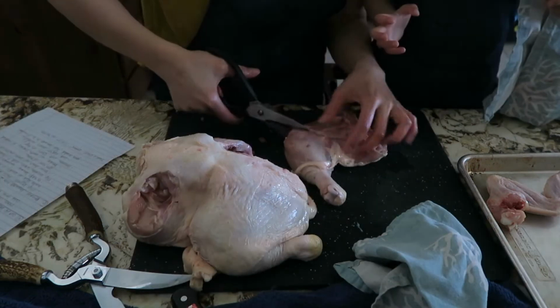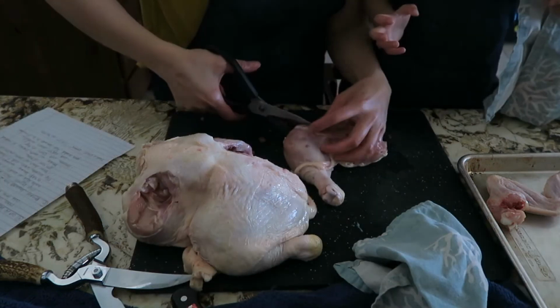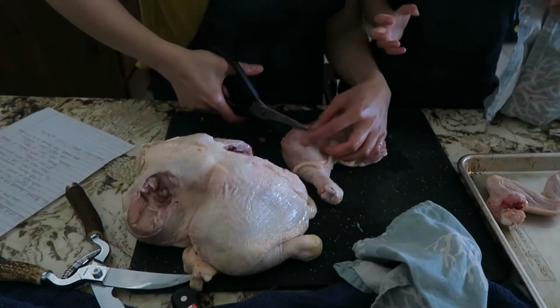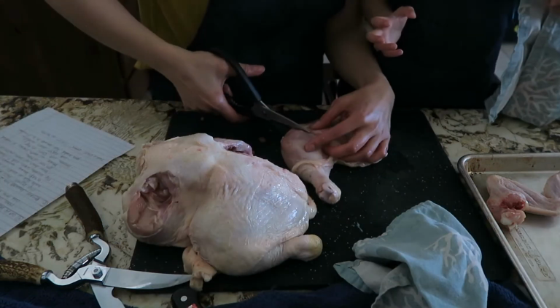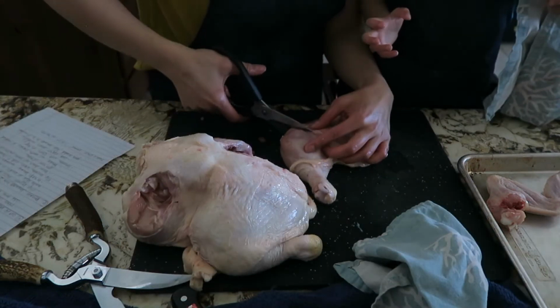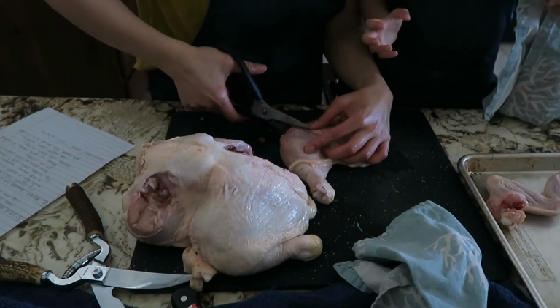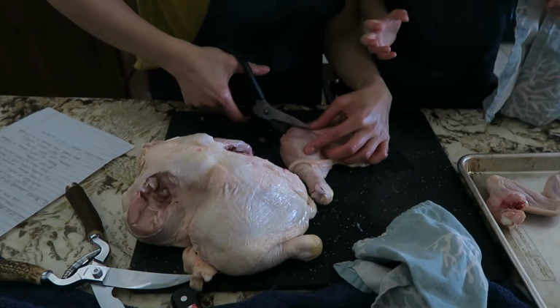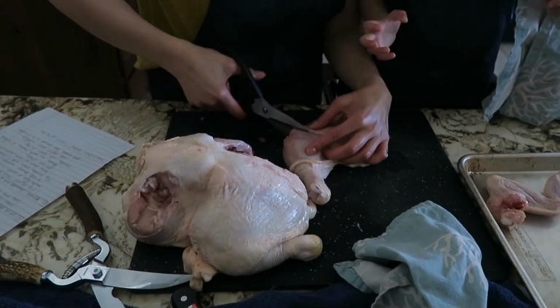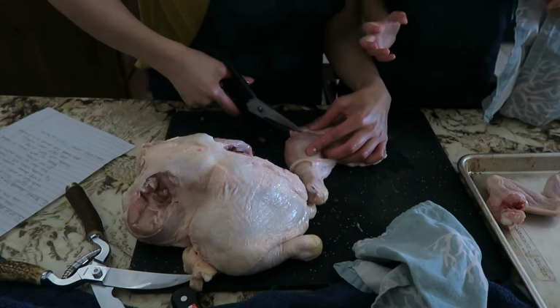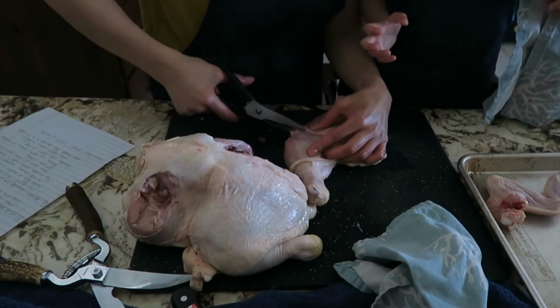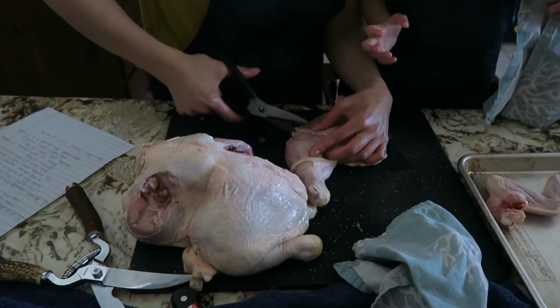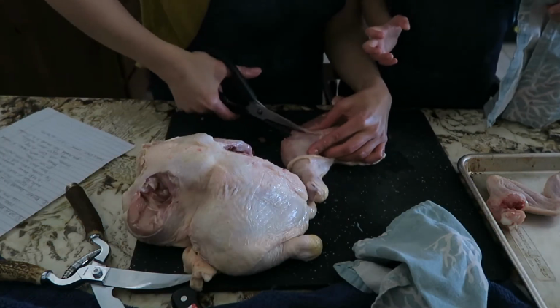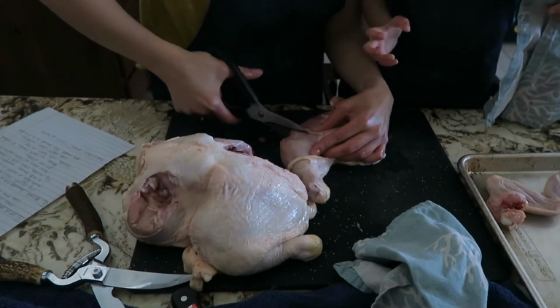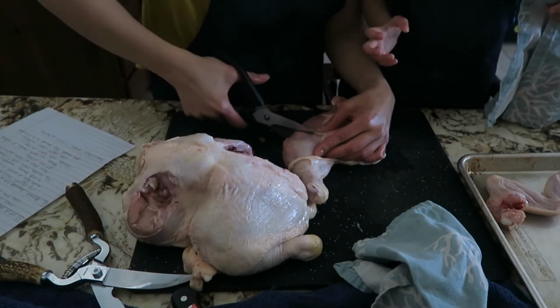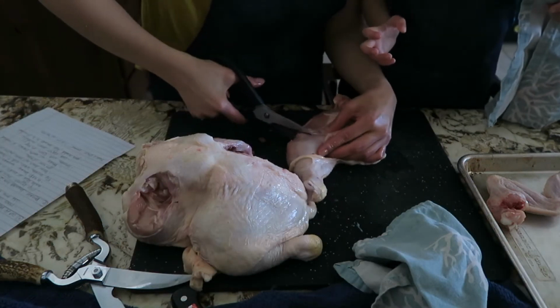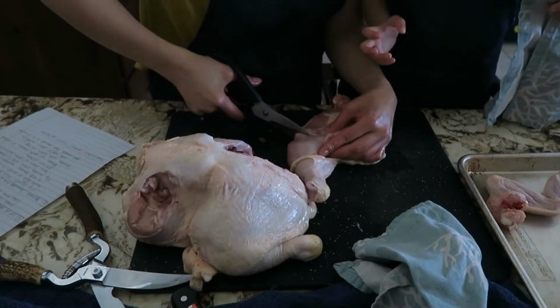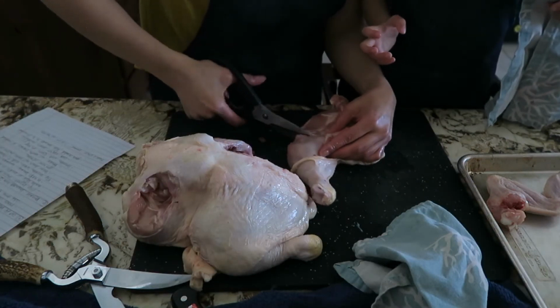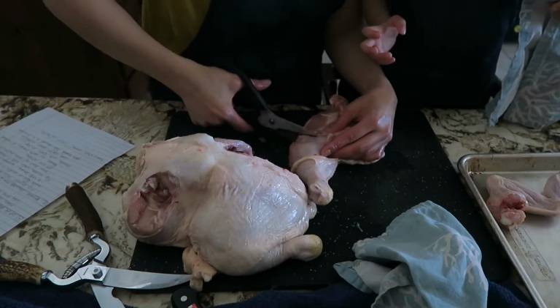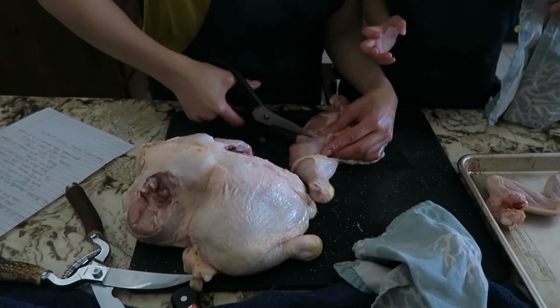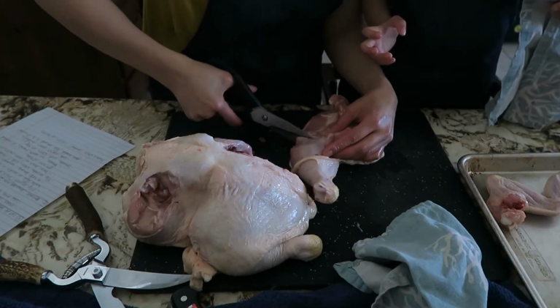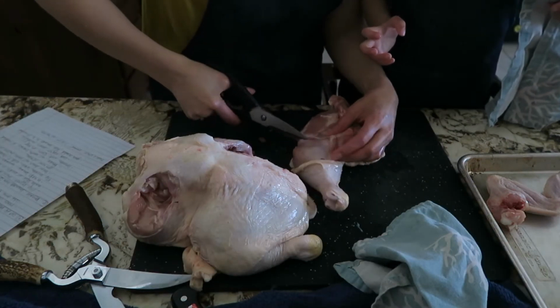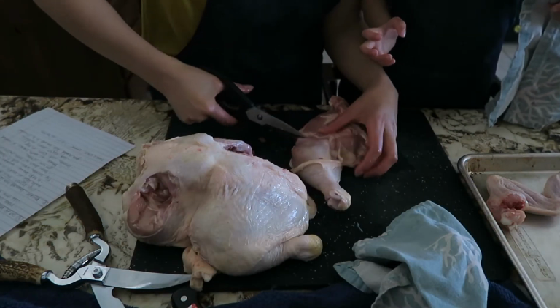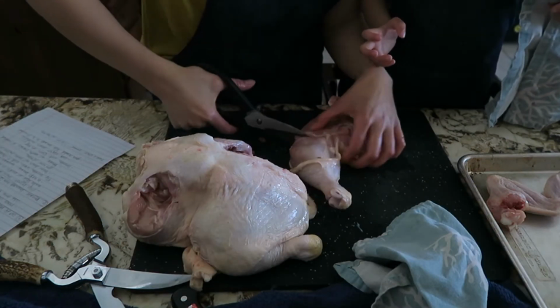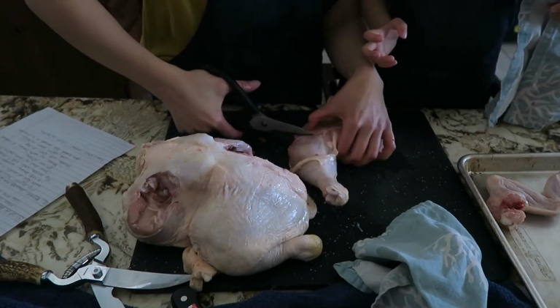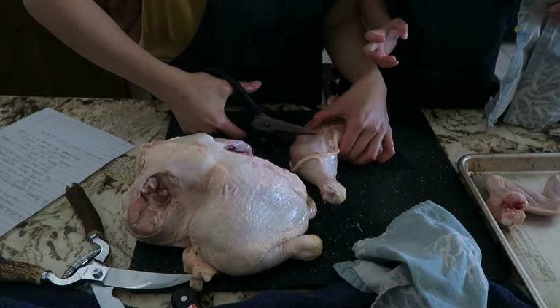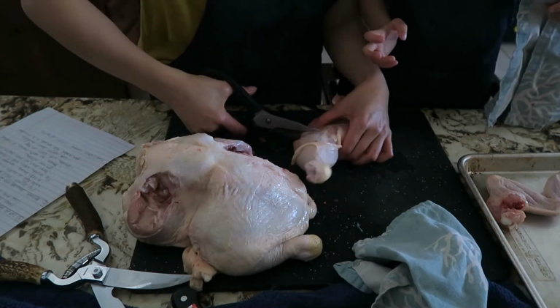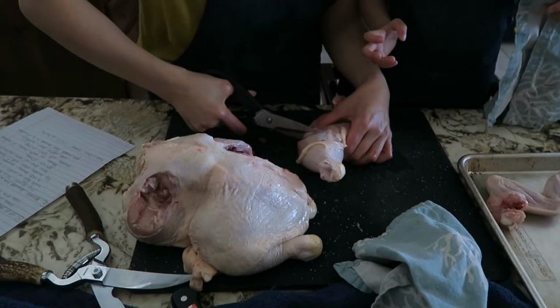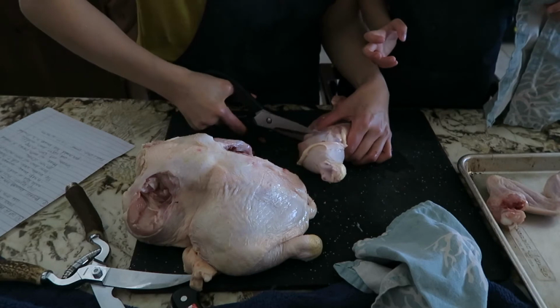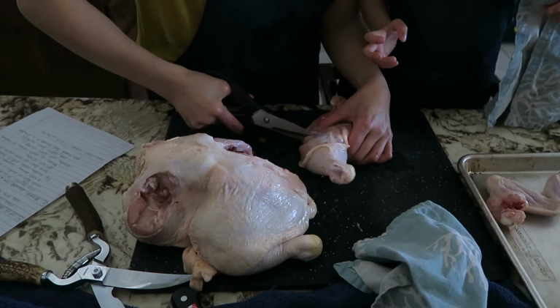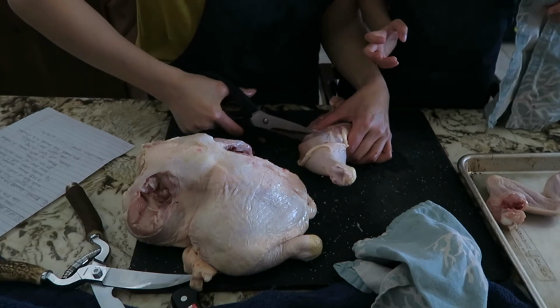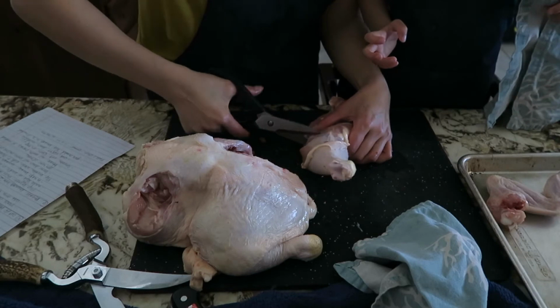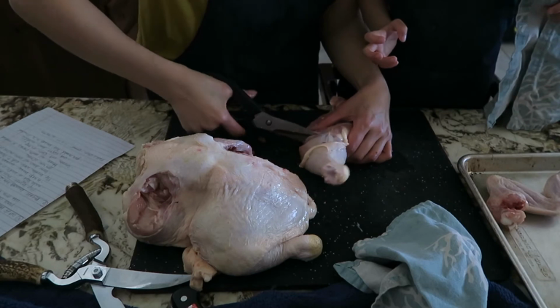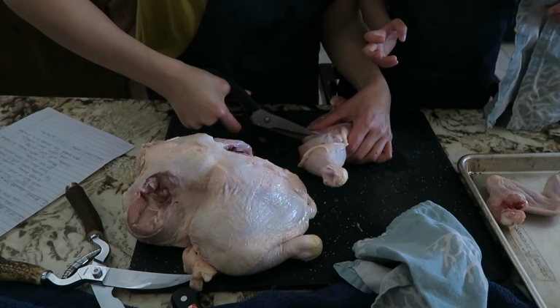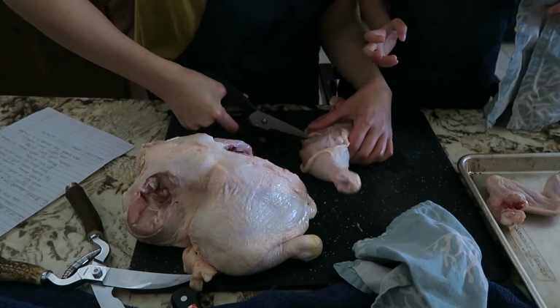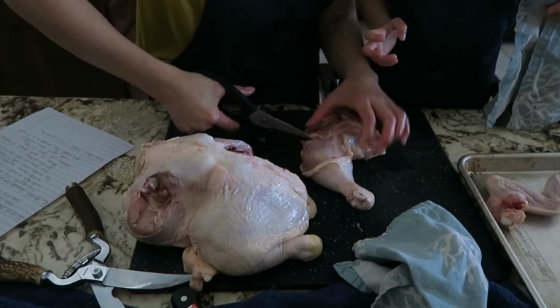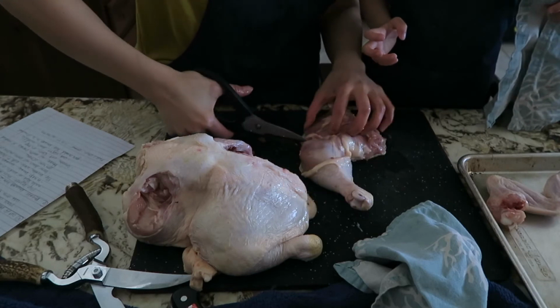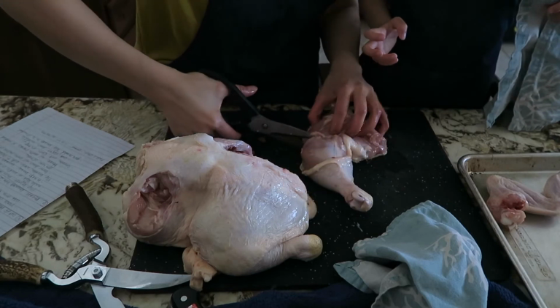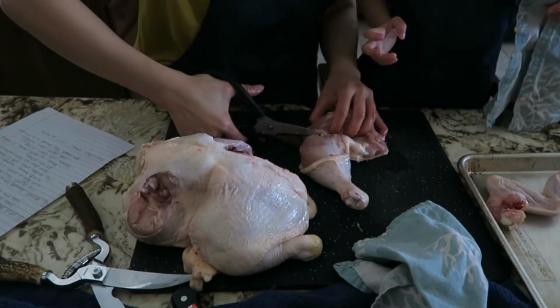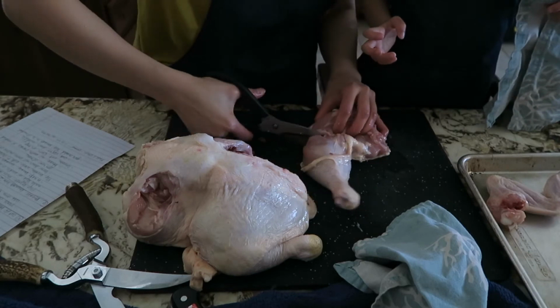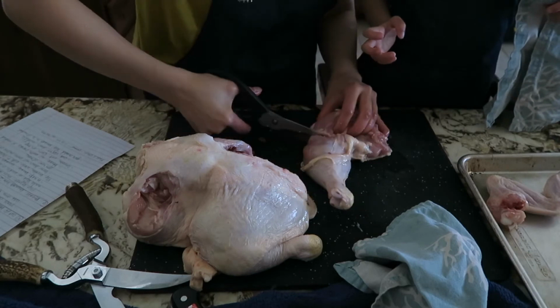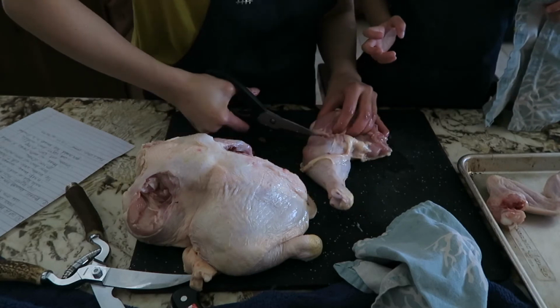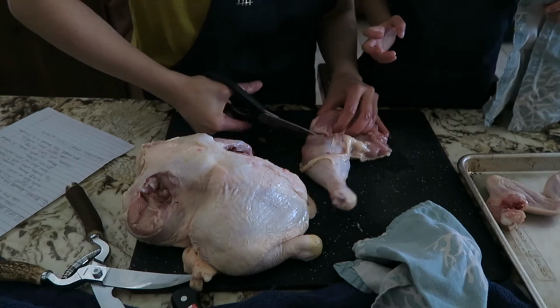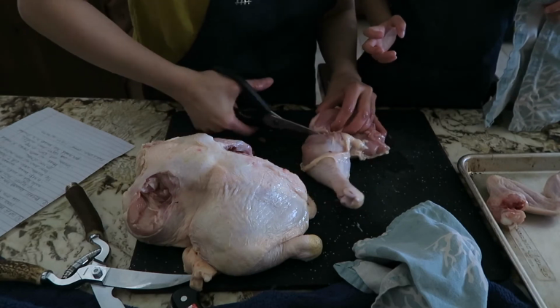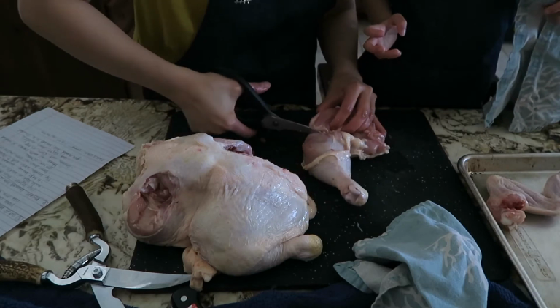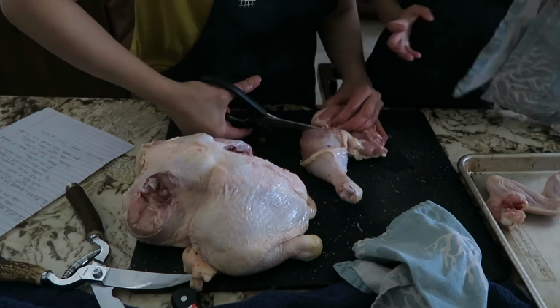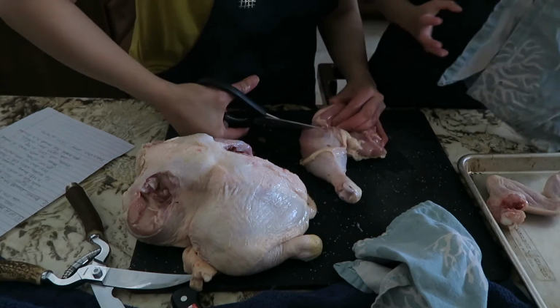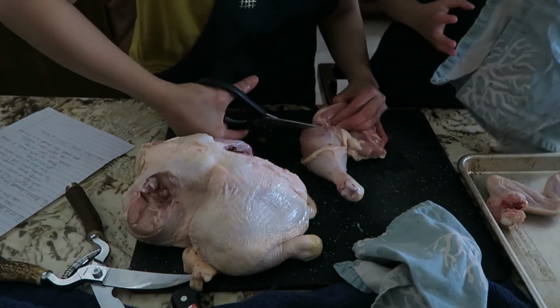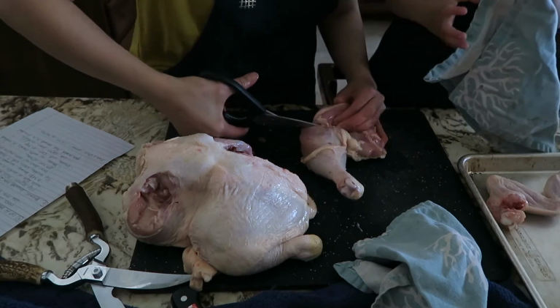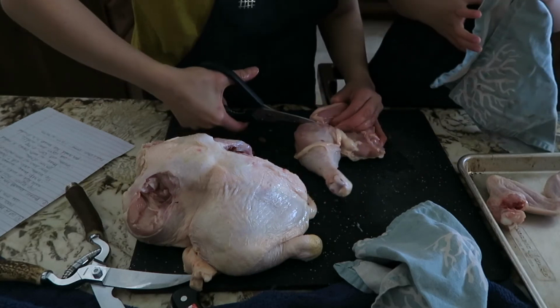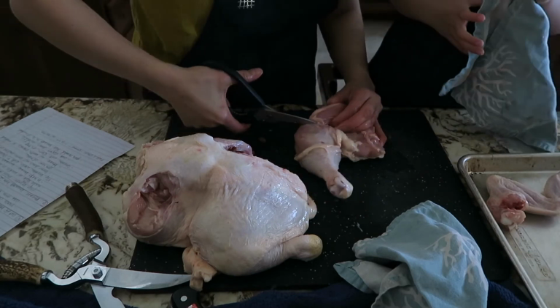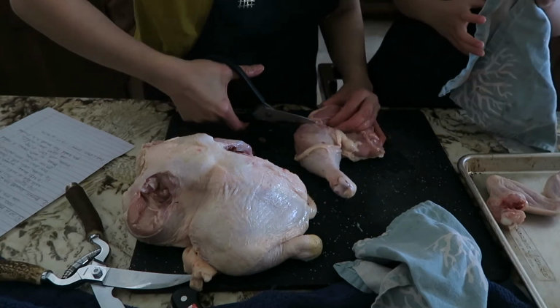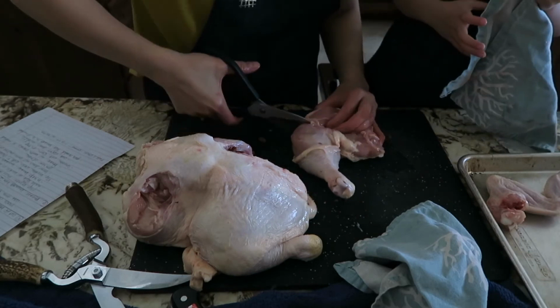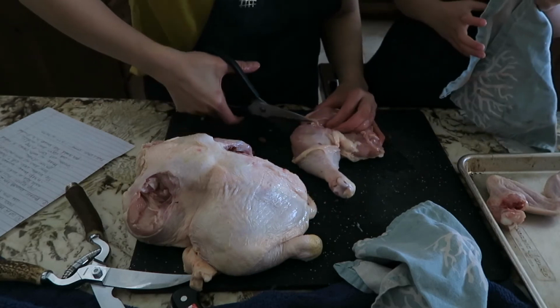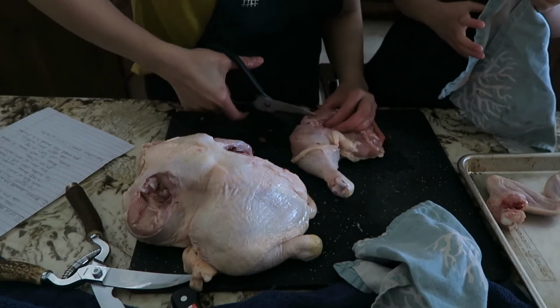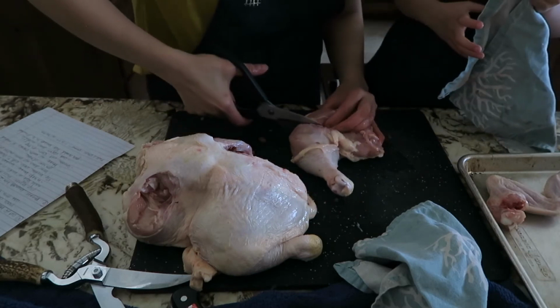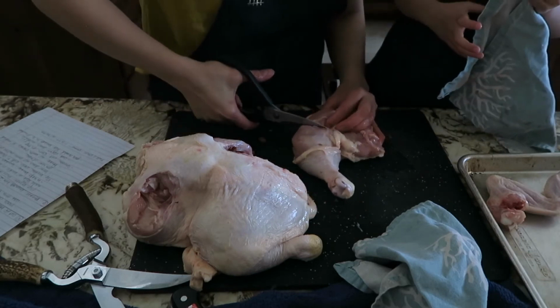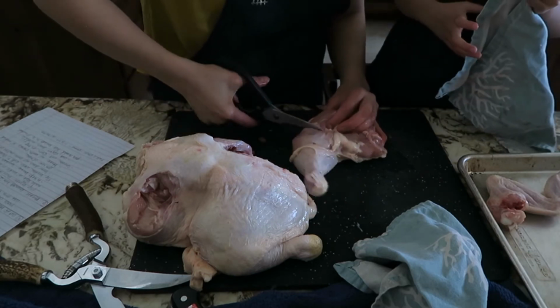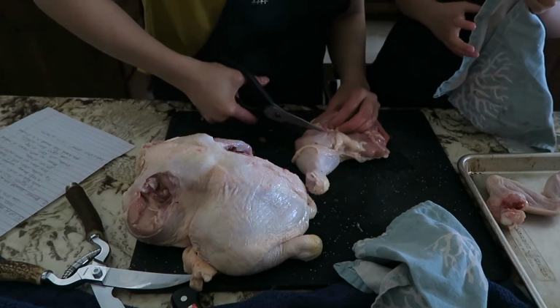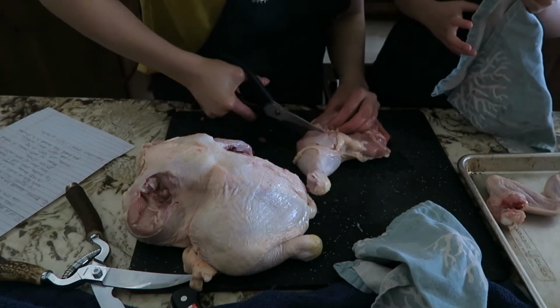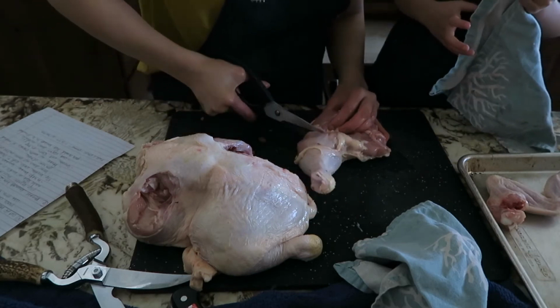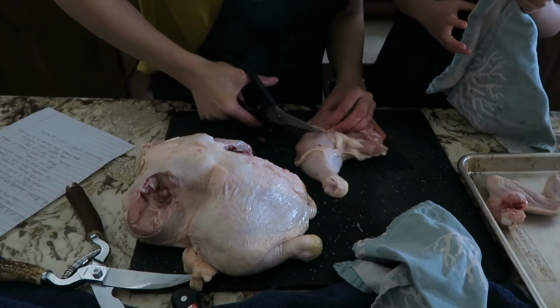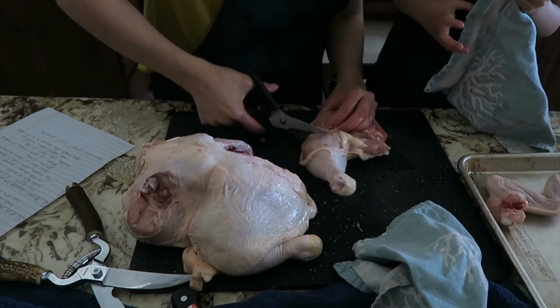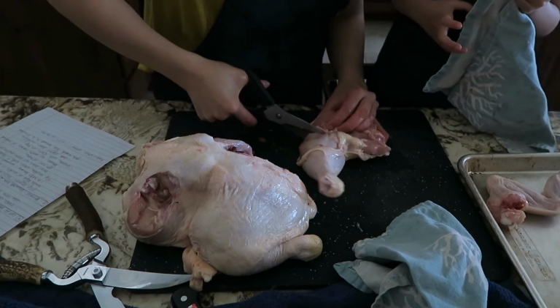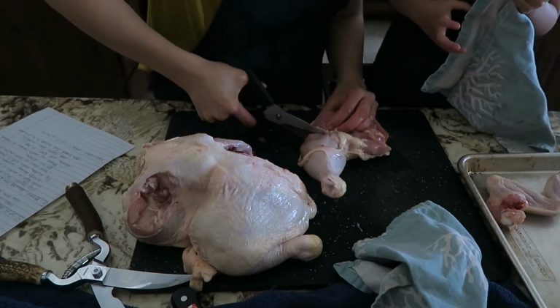Cutting the thigh from the drumstick is really easy with a knife, but not so easy with shears — I would personally prefer to do this with a knife.